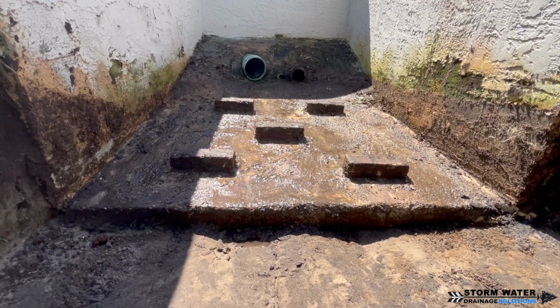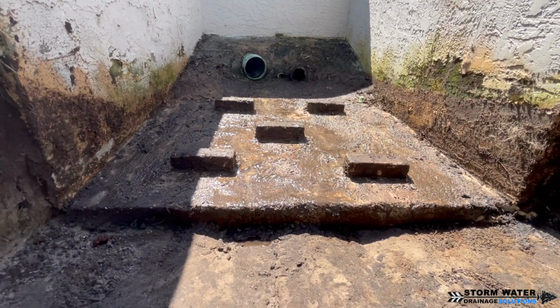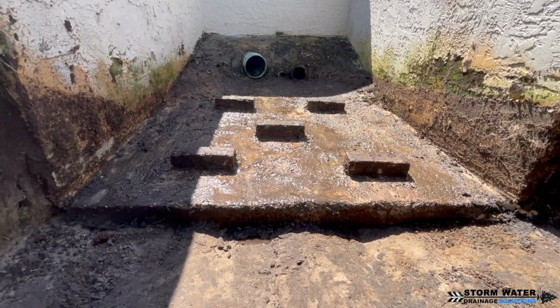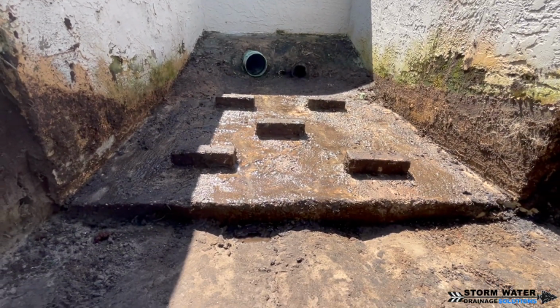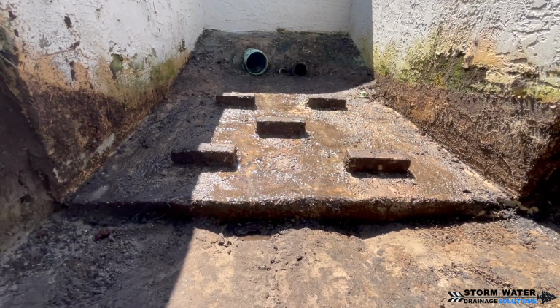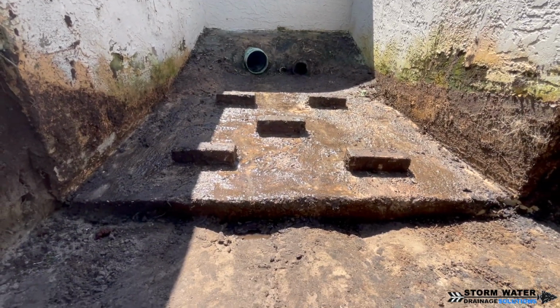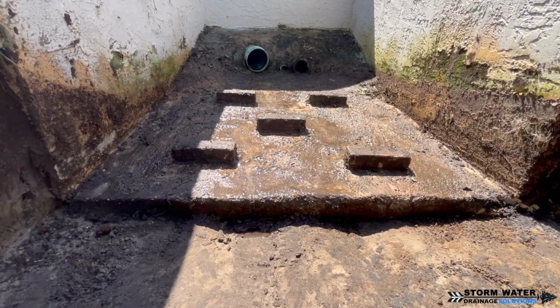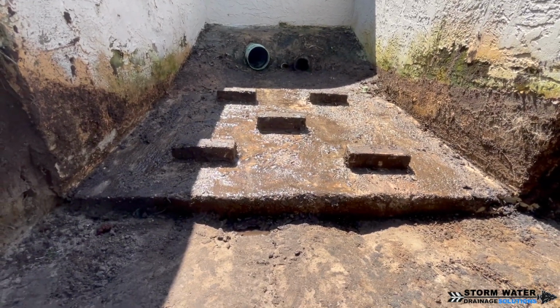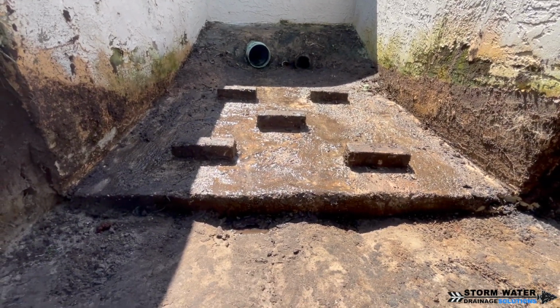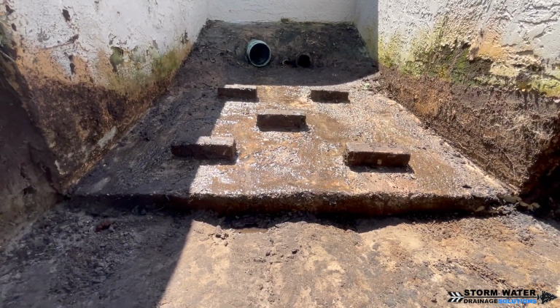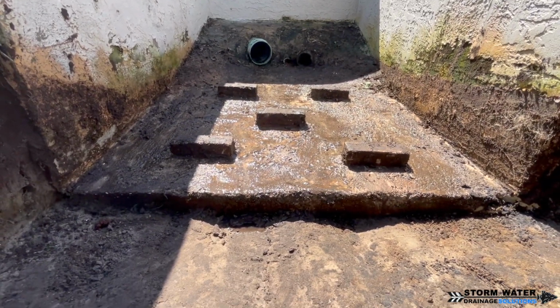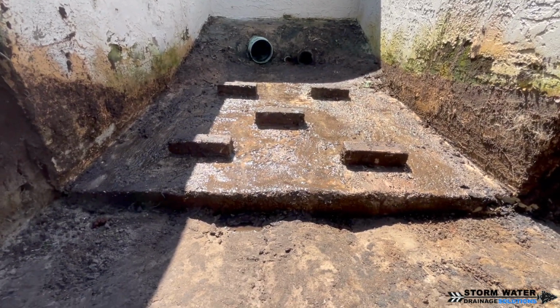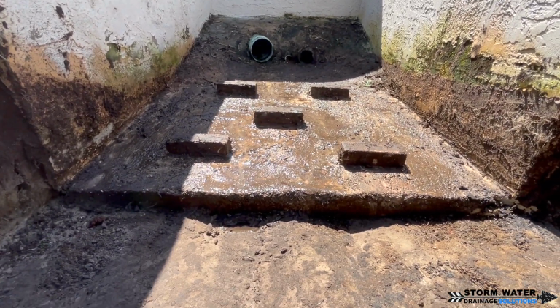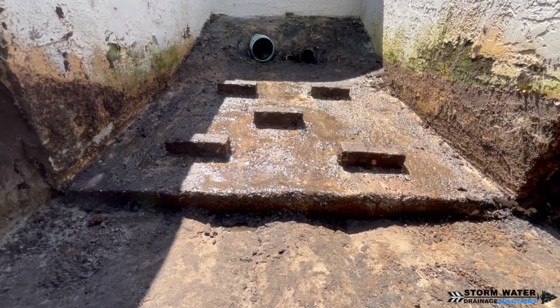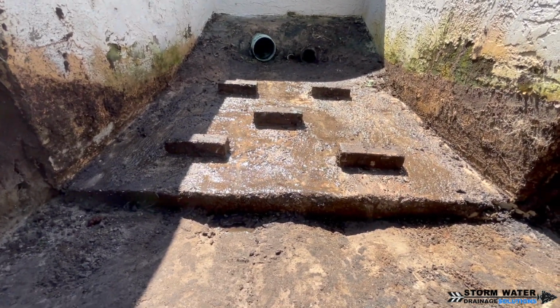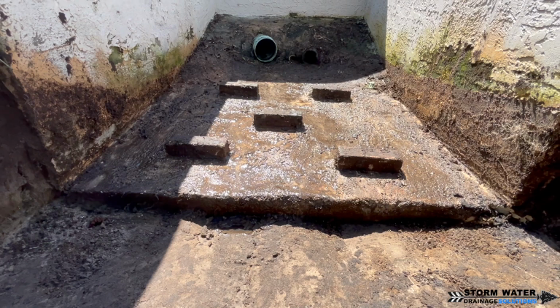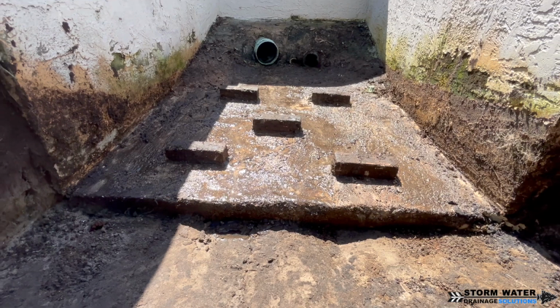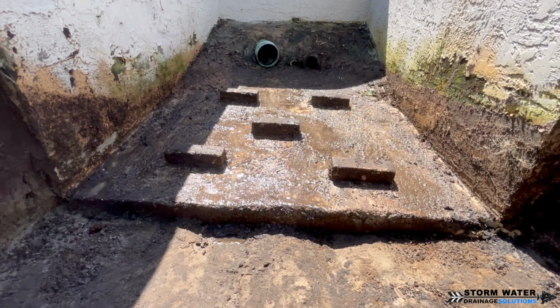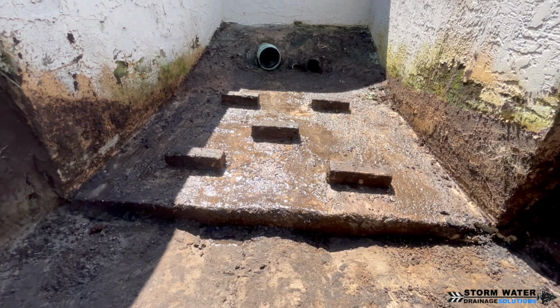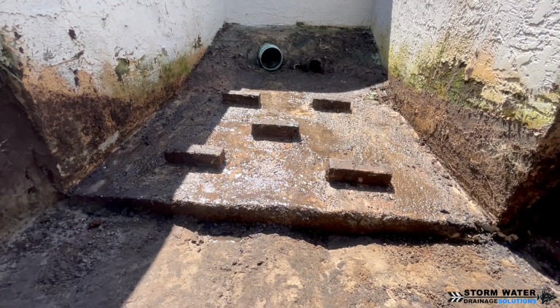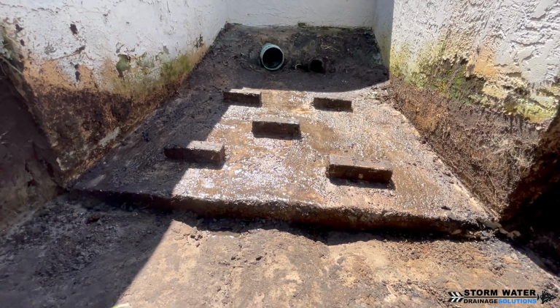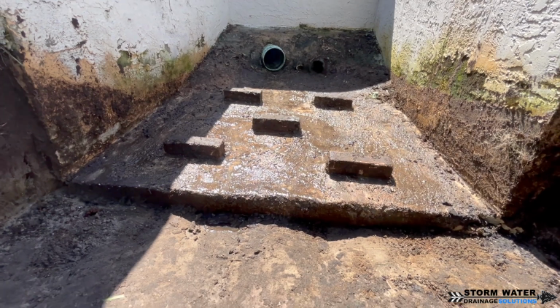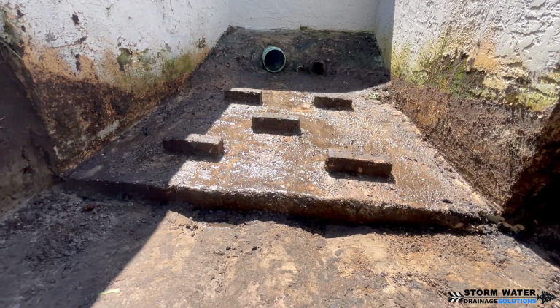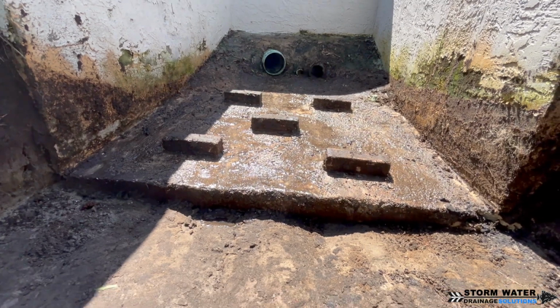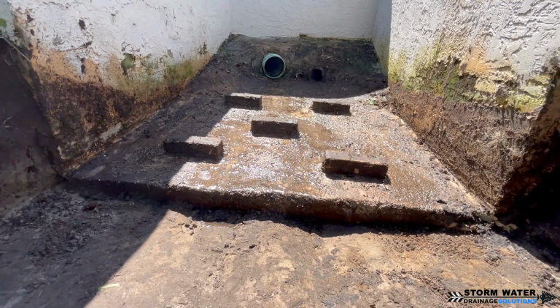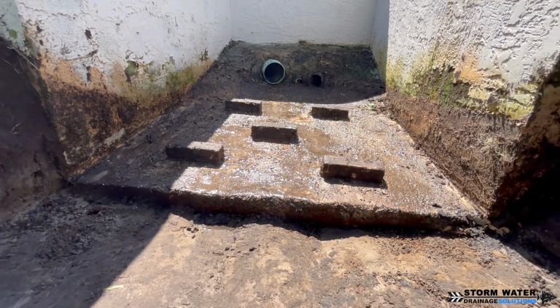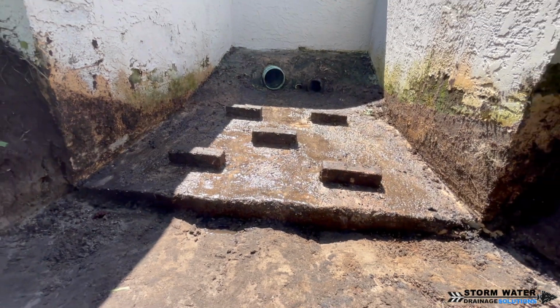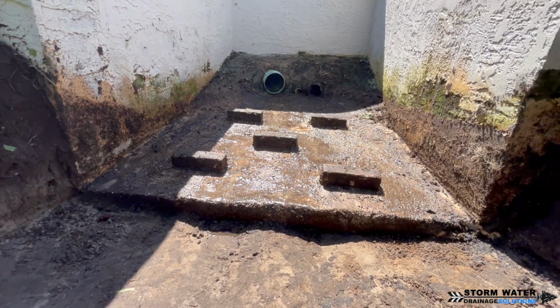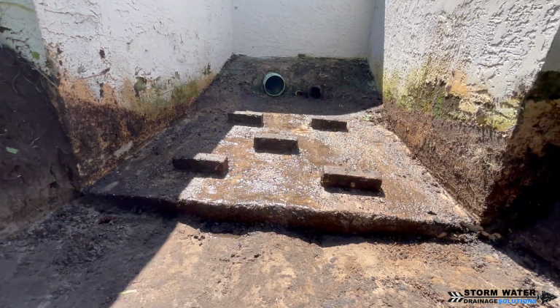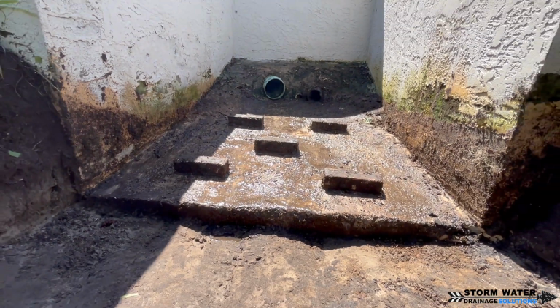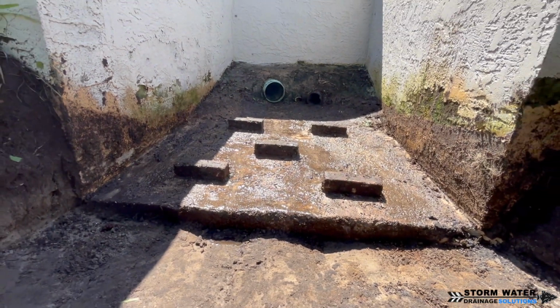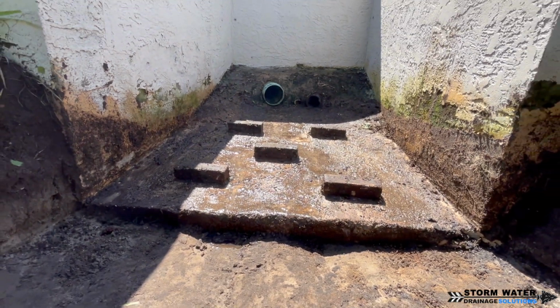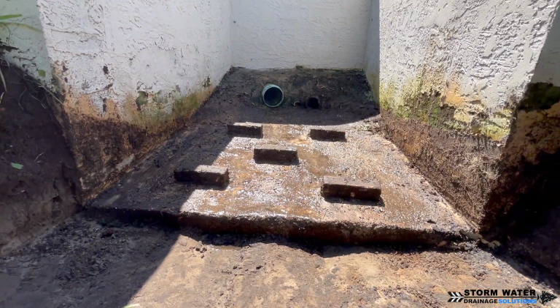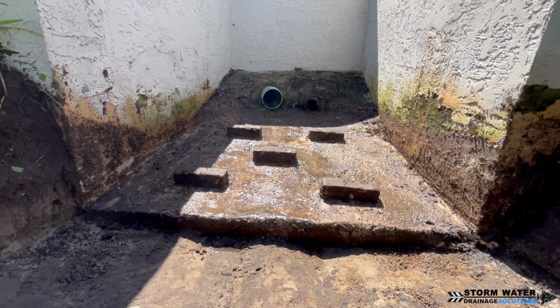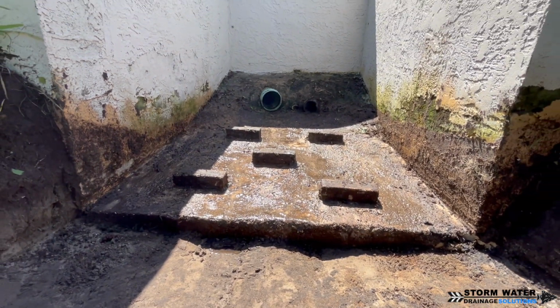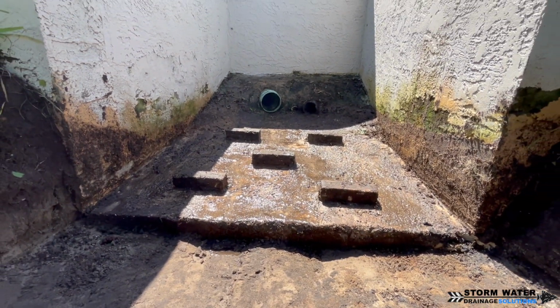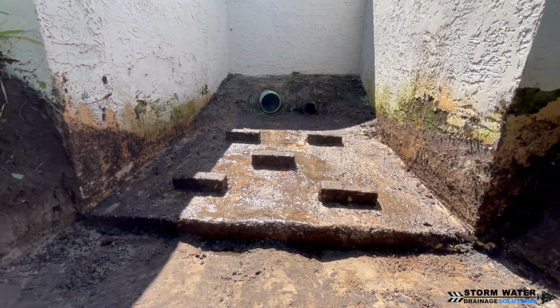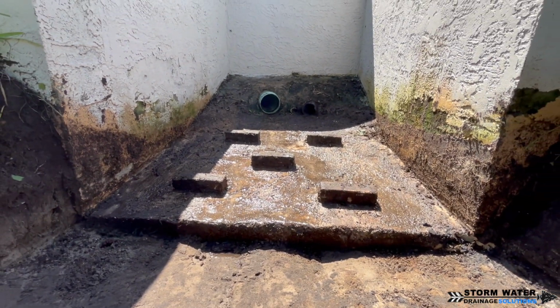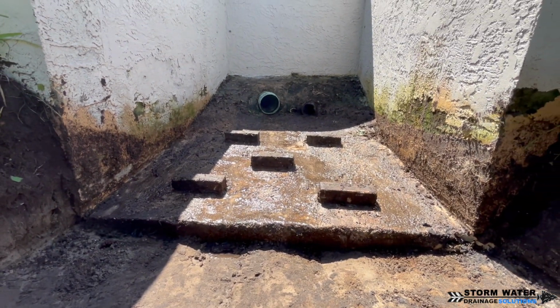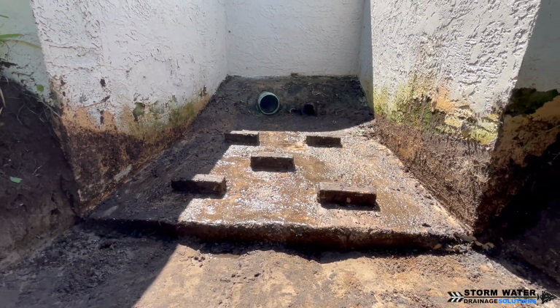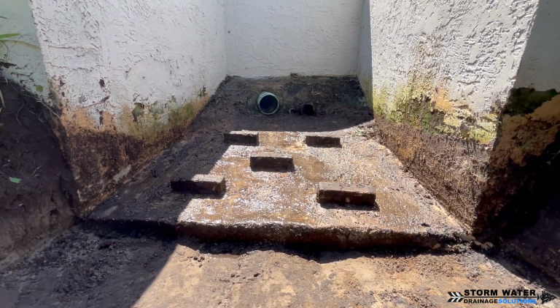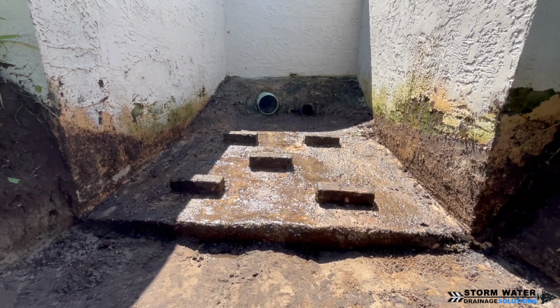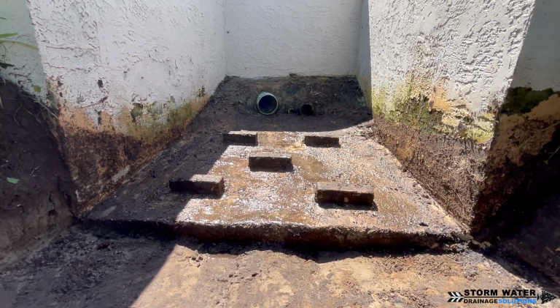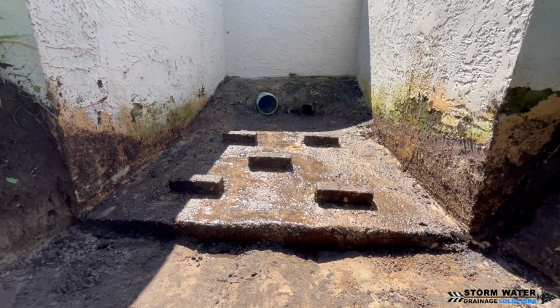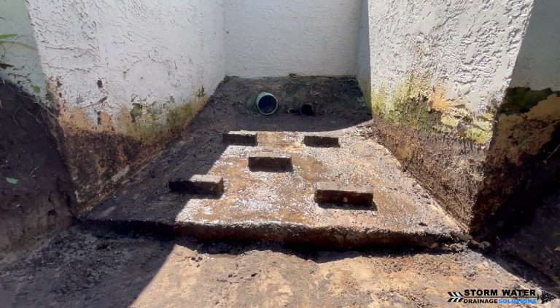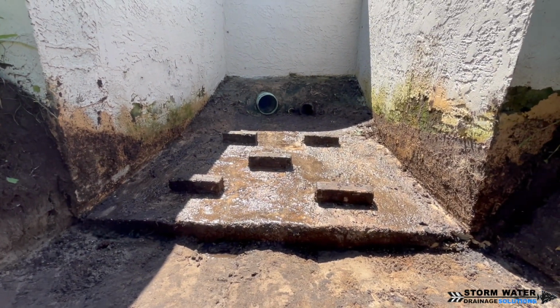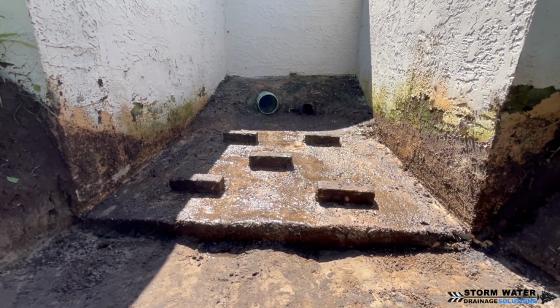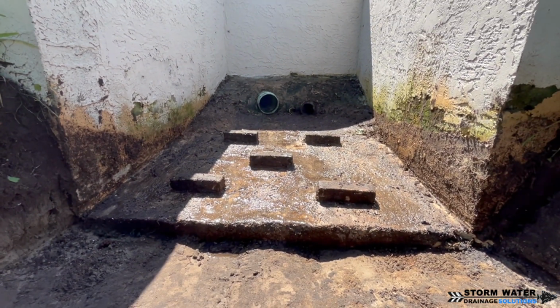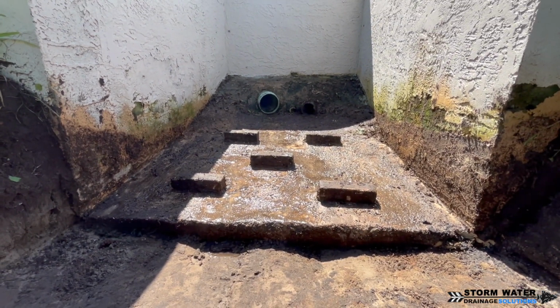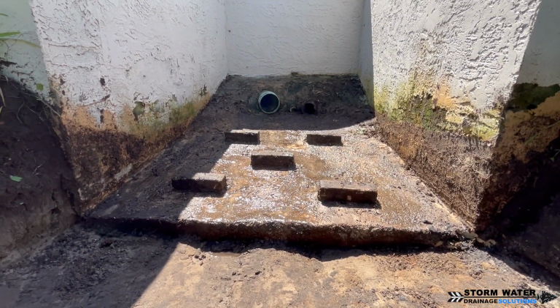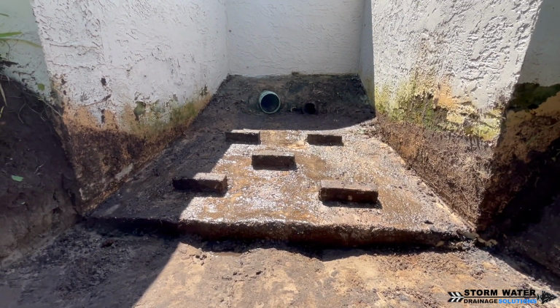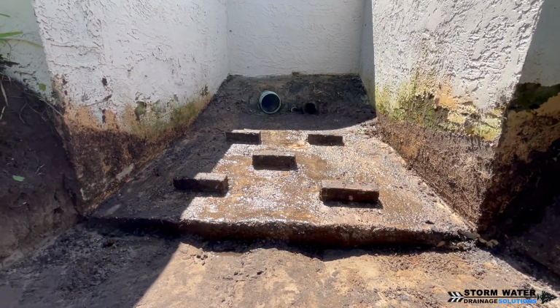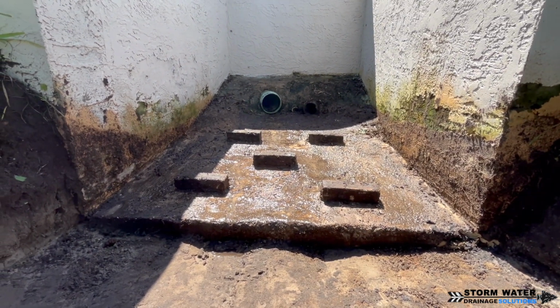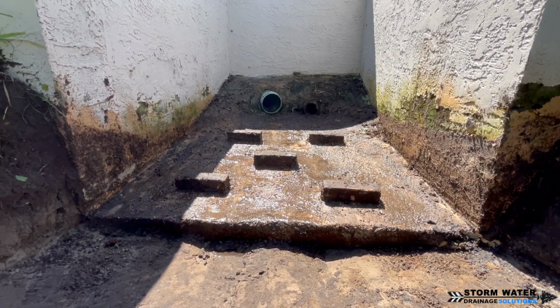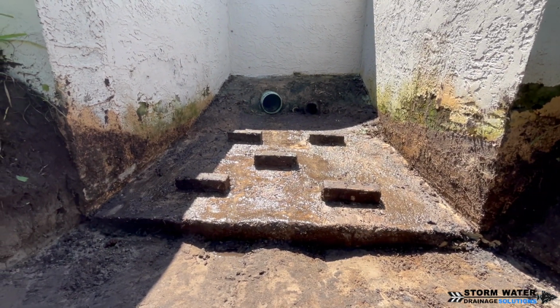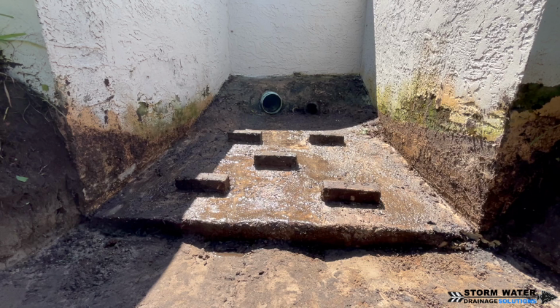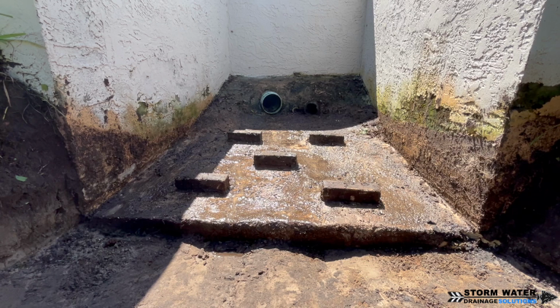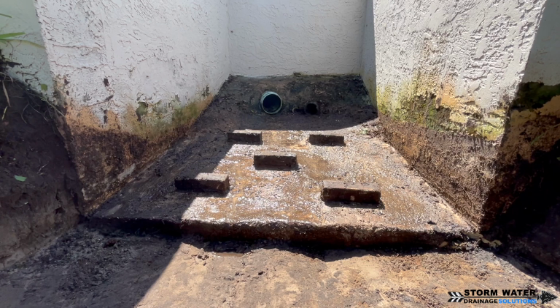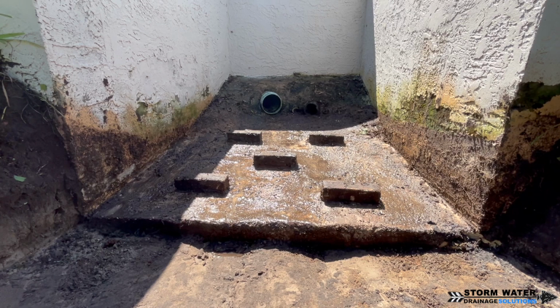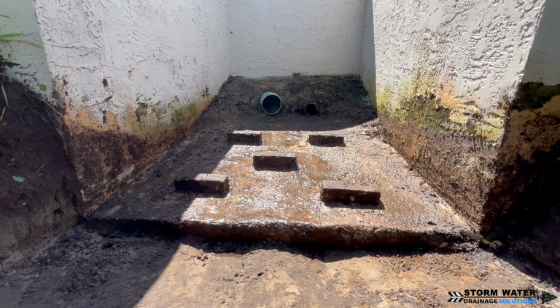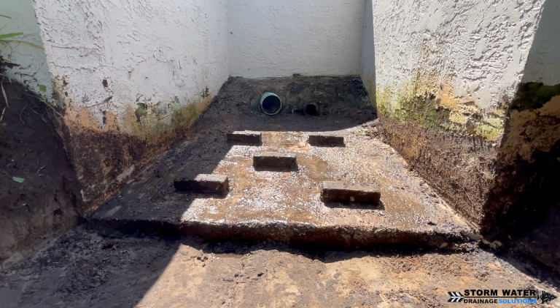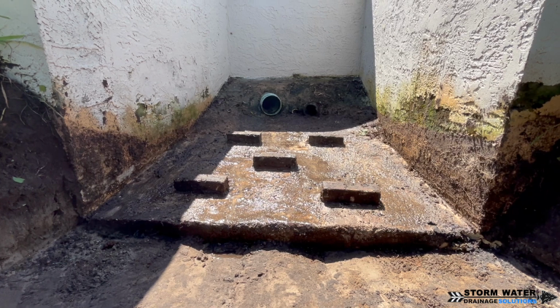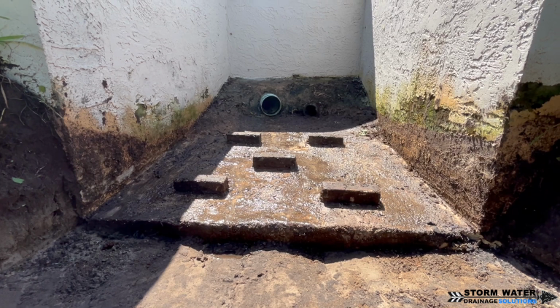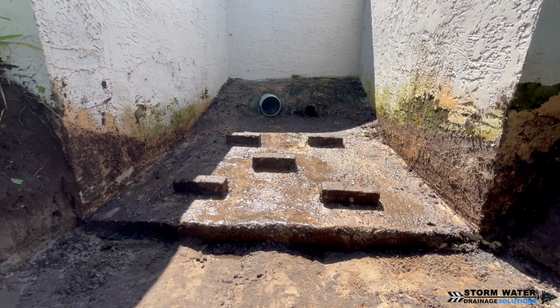Any sort of drainage system that you have is going to require some sort of maintenance. It's very important you keep systems maintained so they function properly.